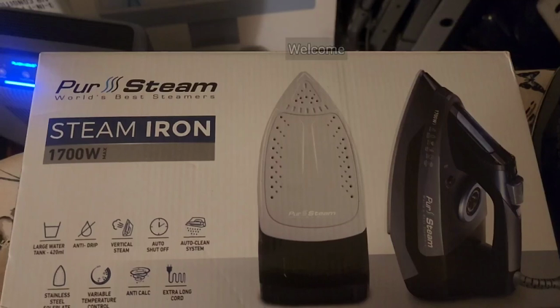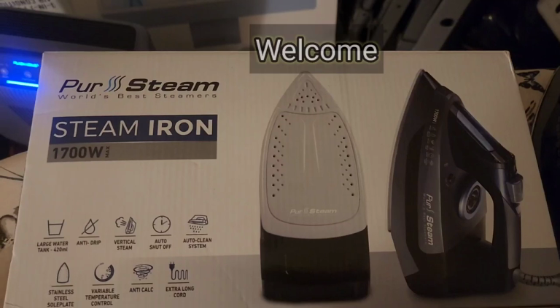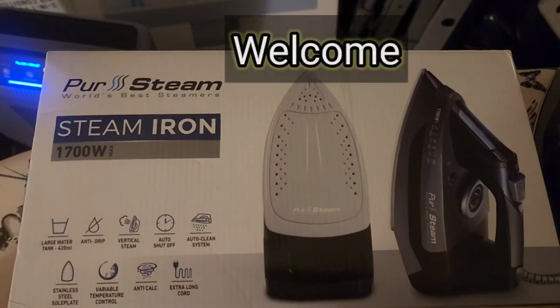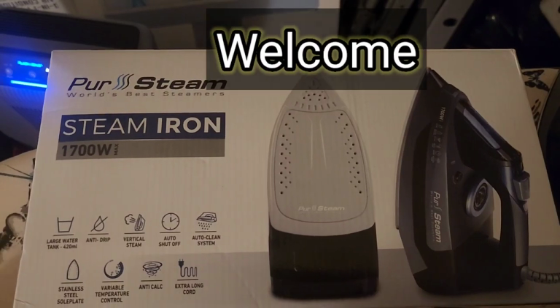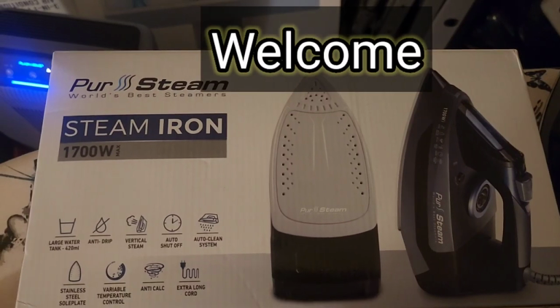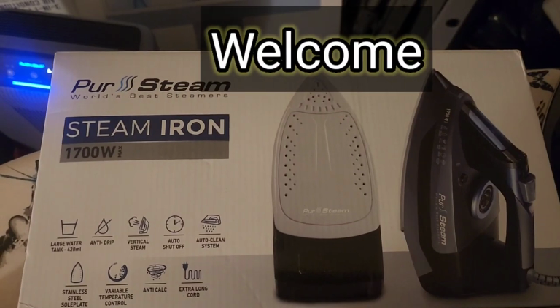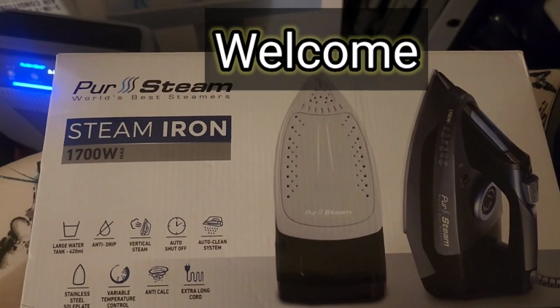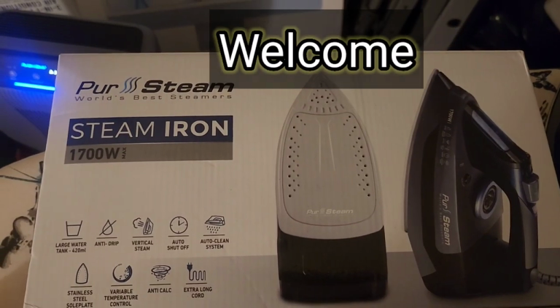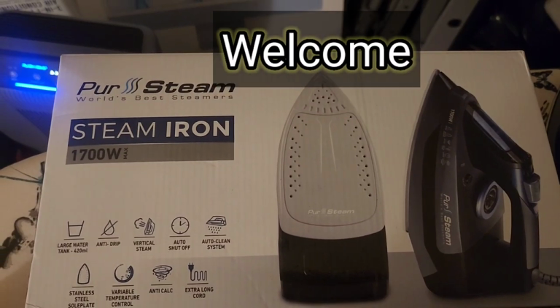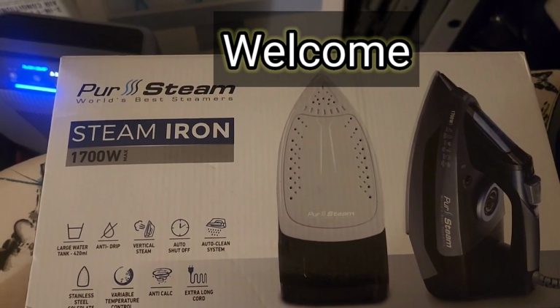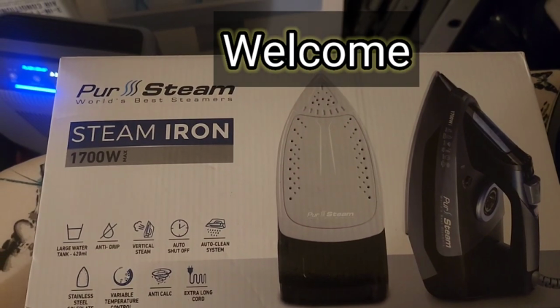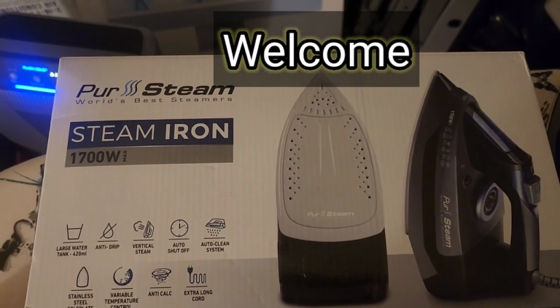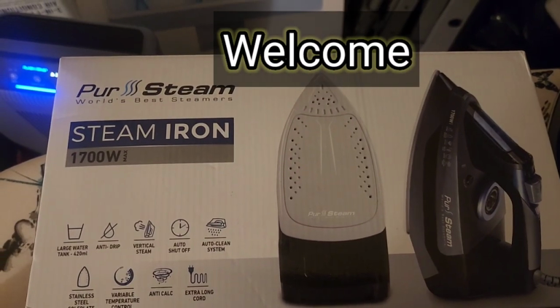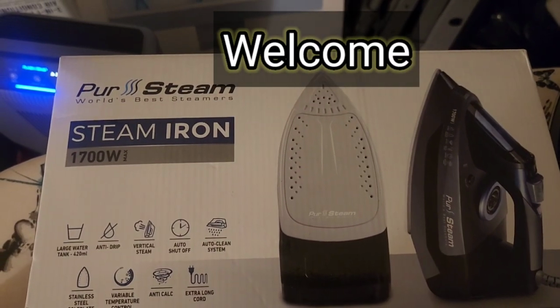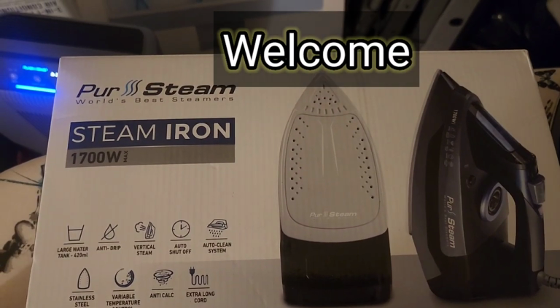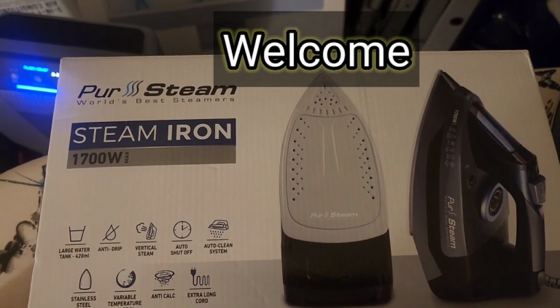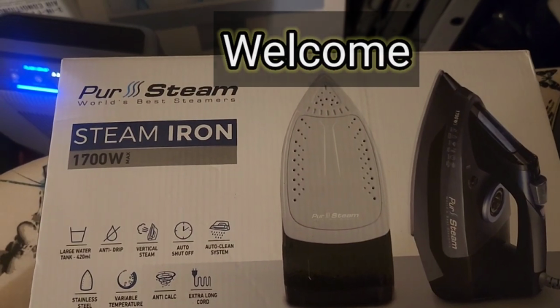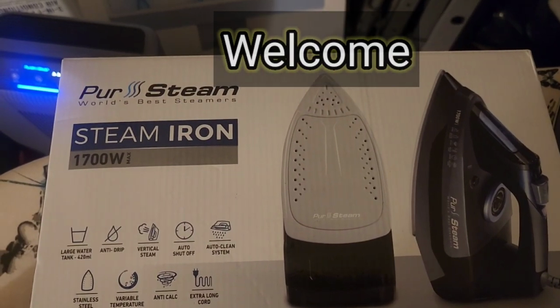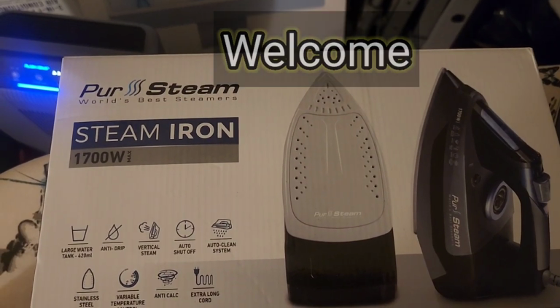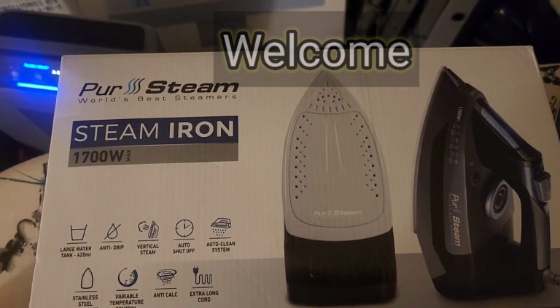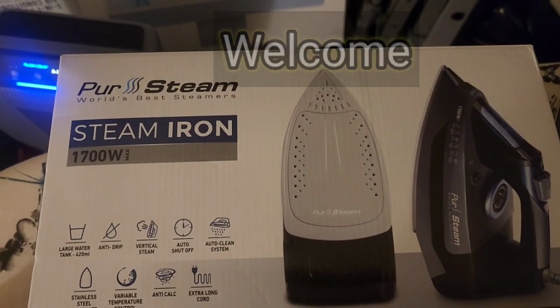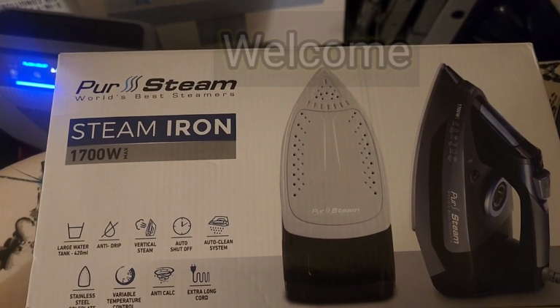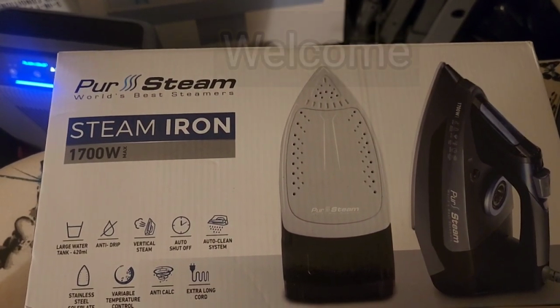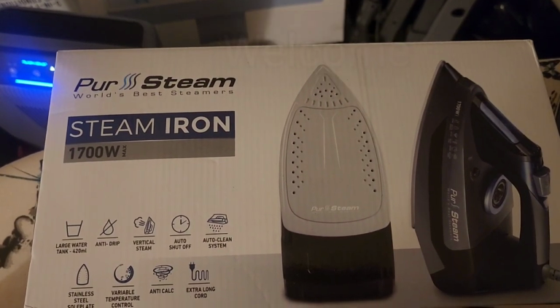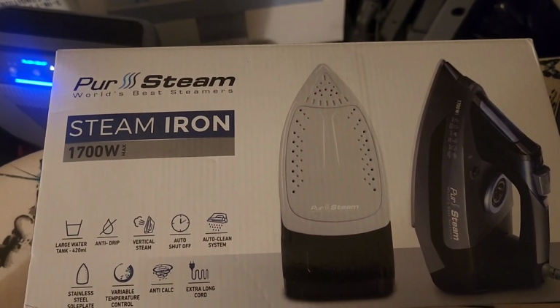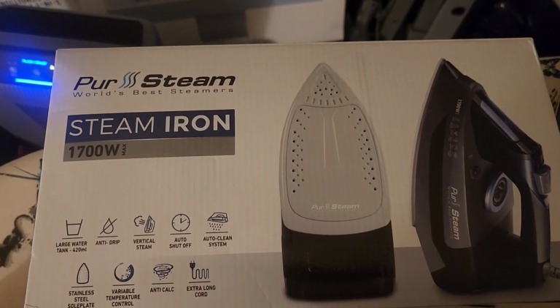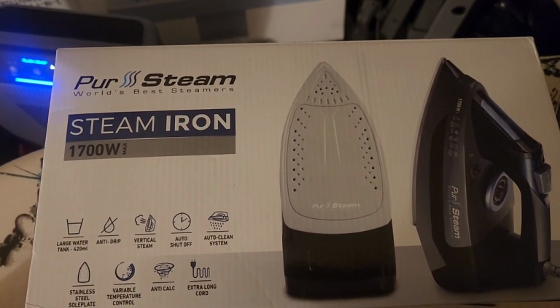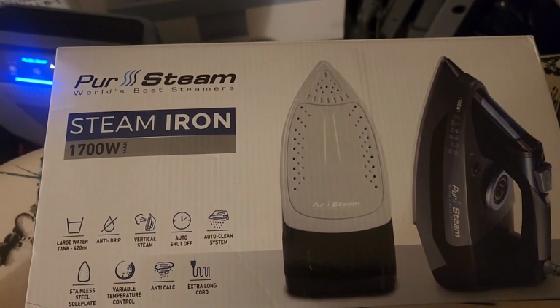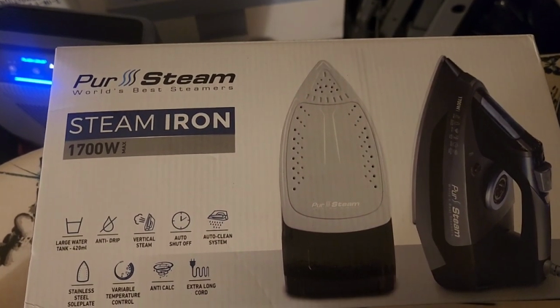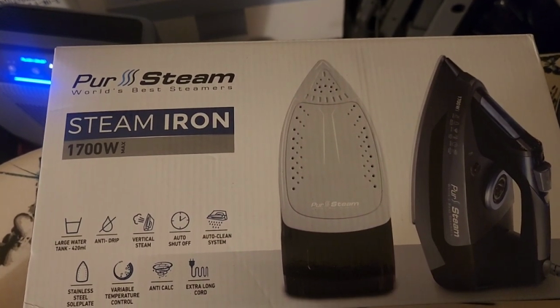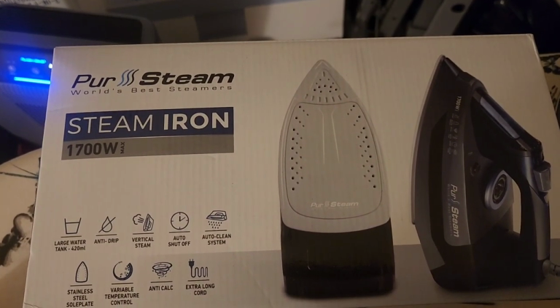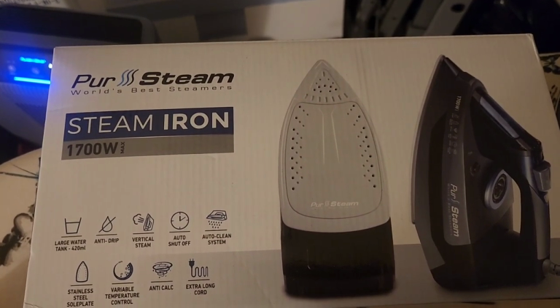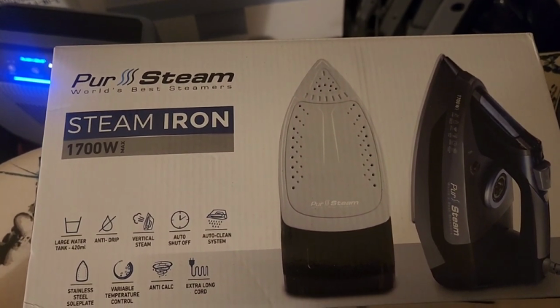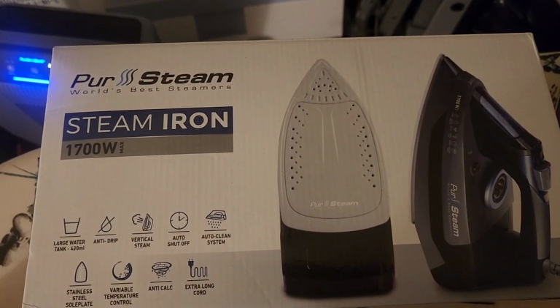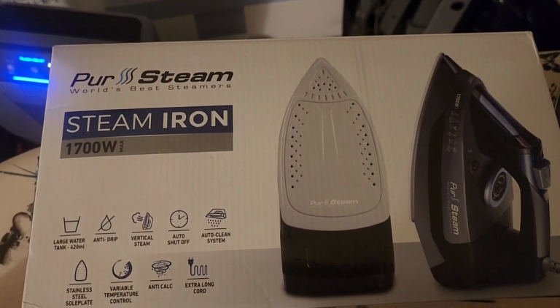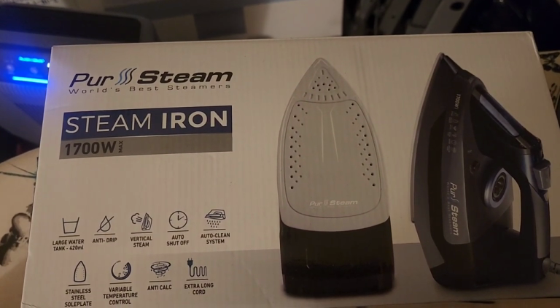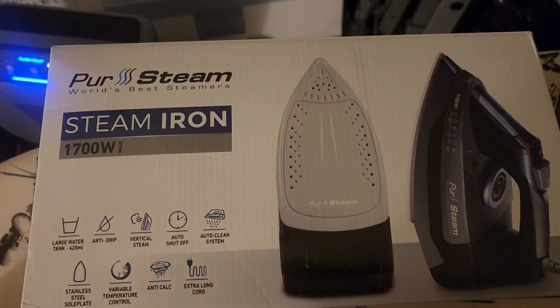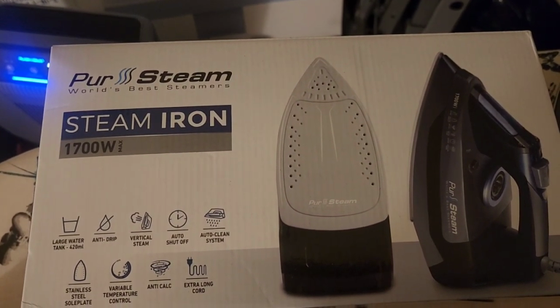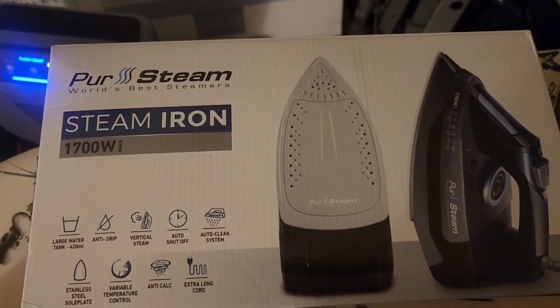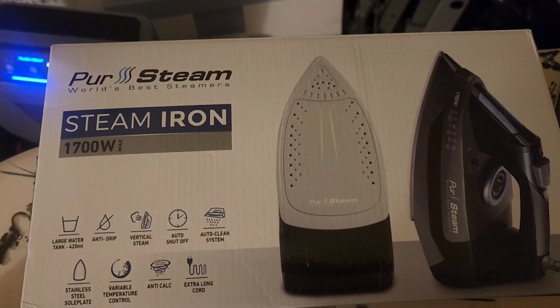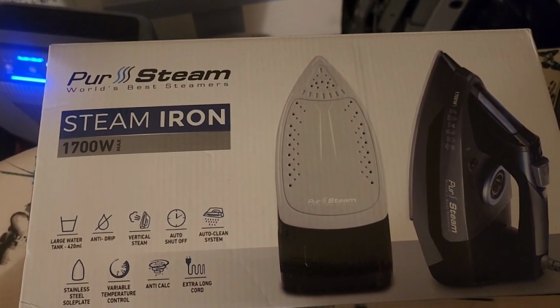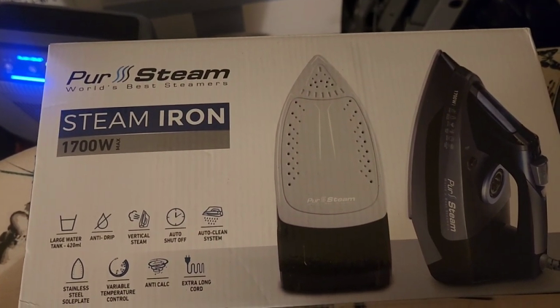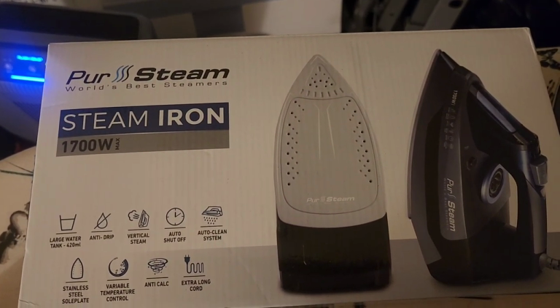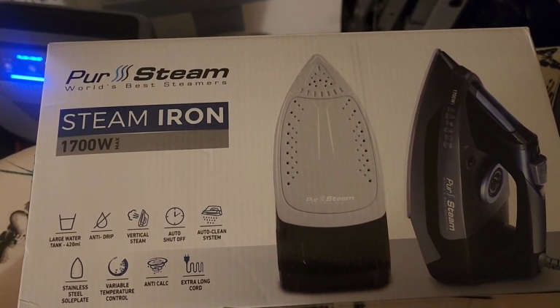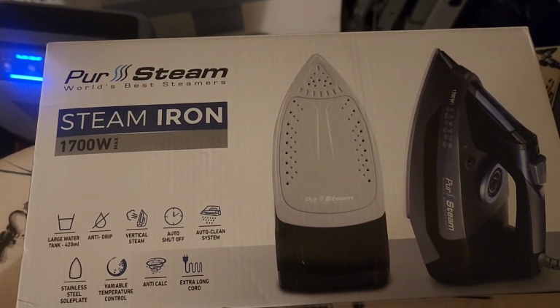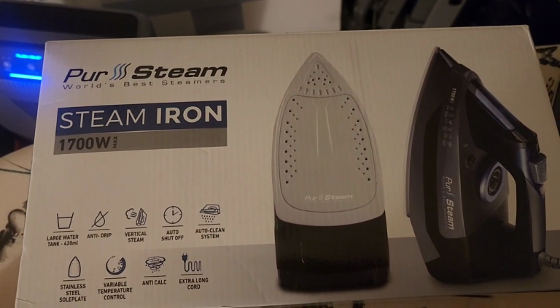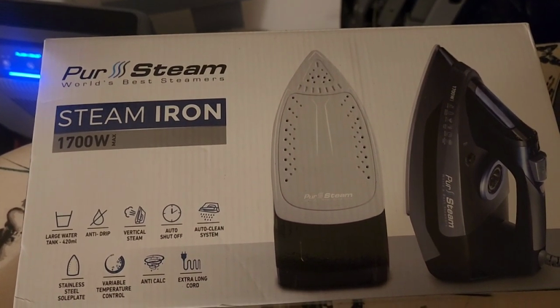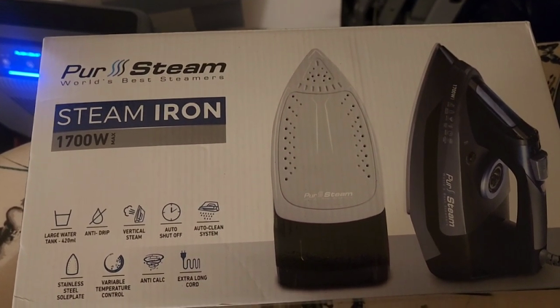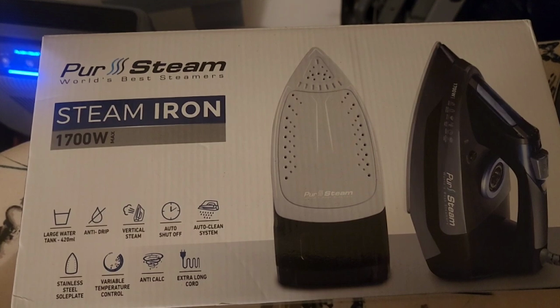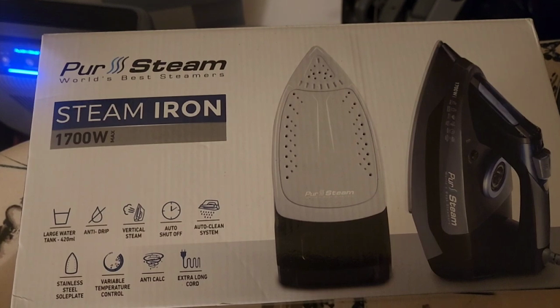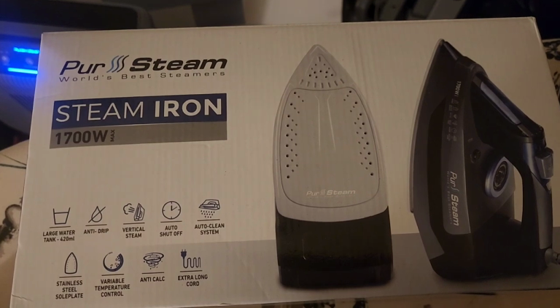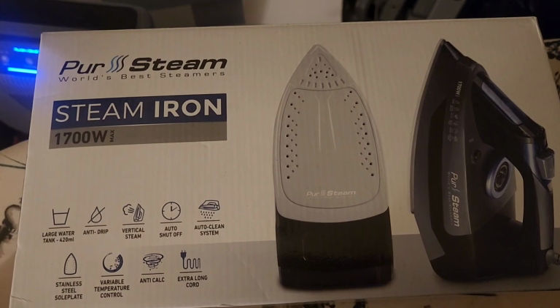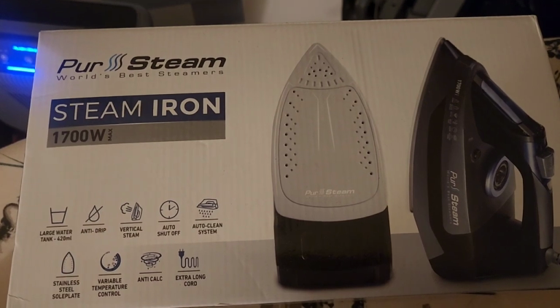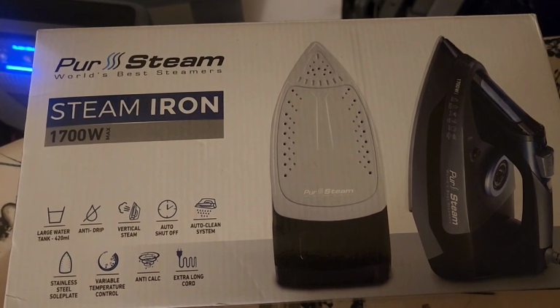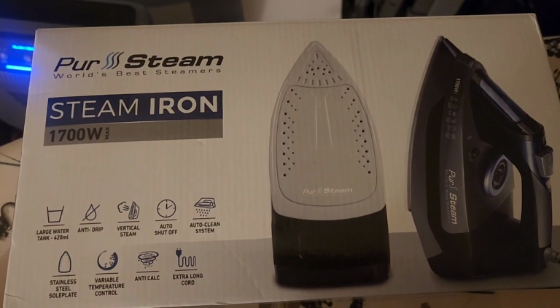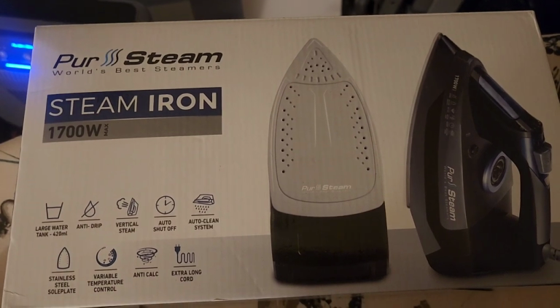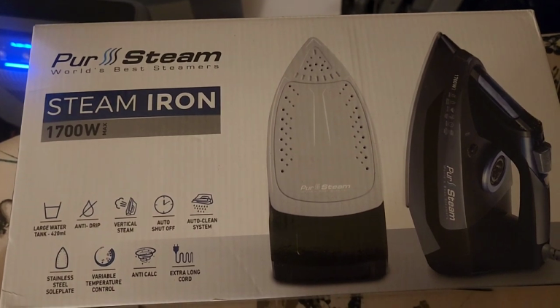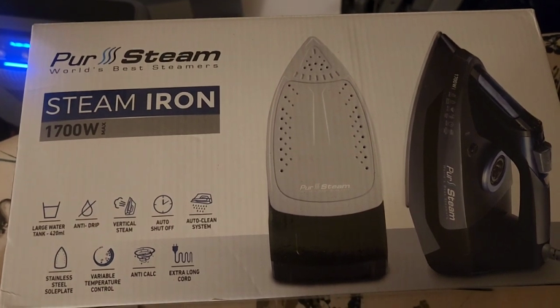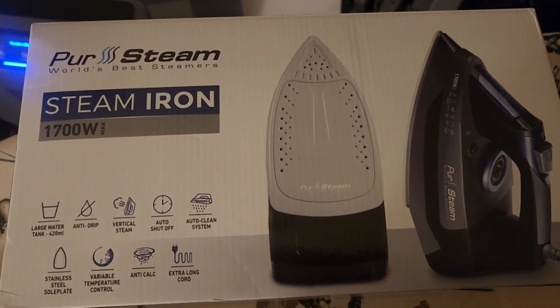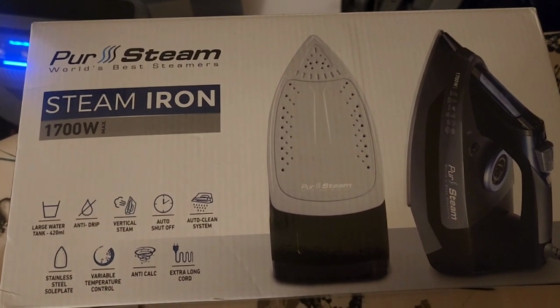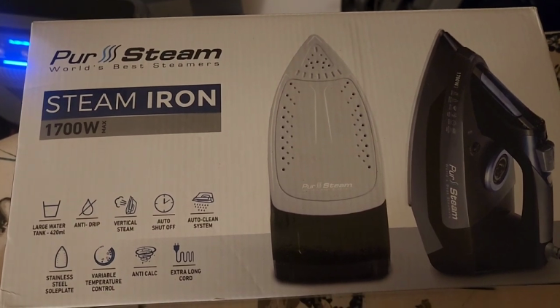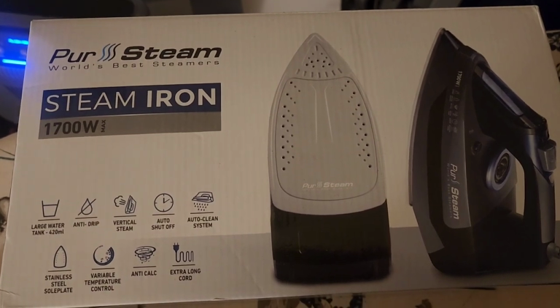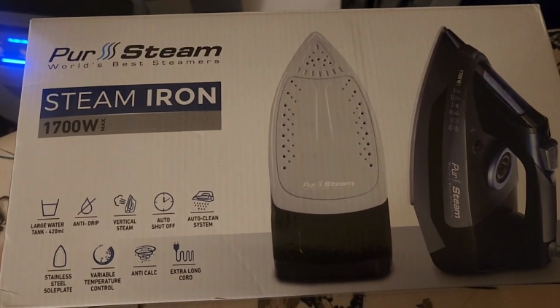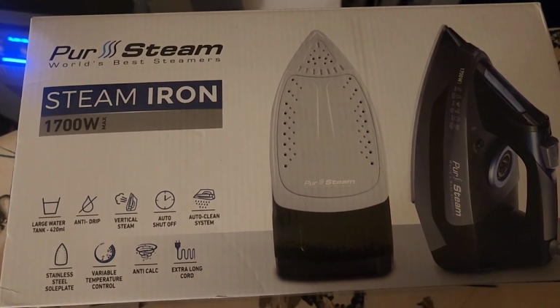Hey guys, welcome to my channel. I'm just doing a review on the Purr Steam World's Best Steamer. It's a steam iron.